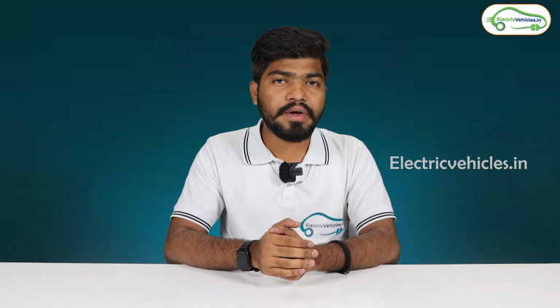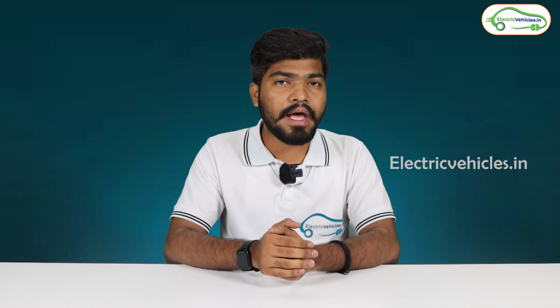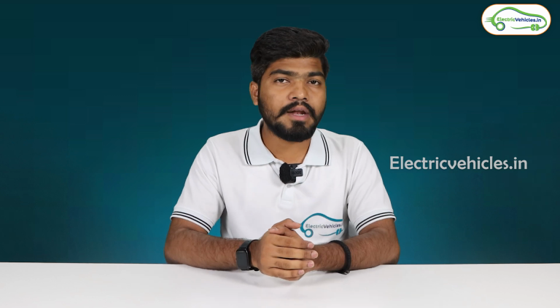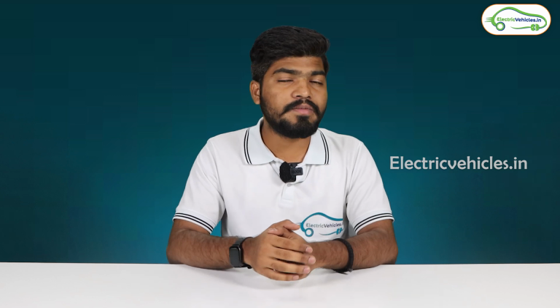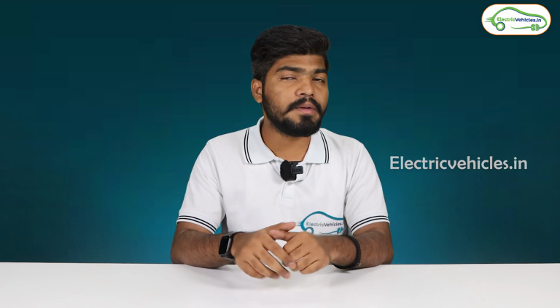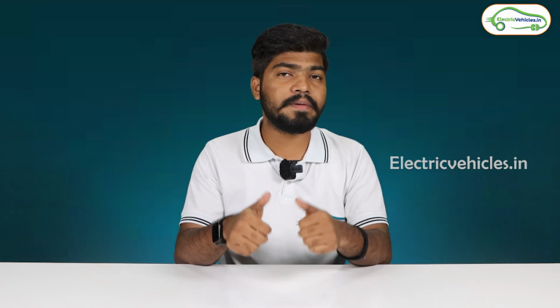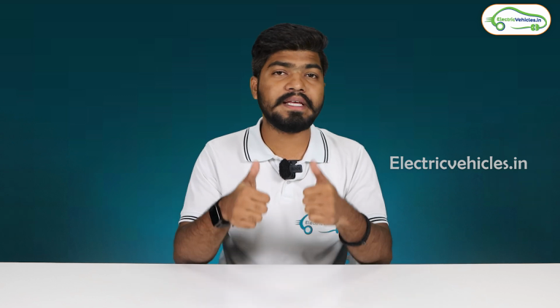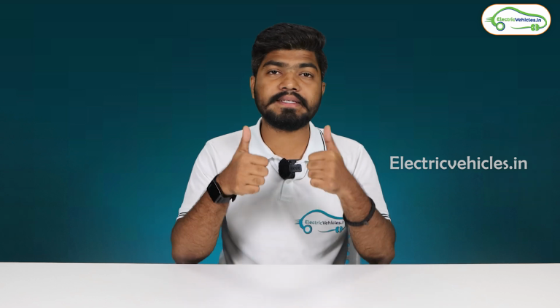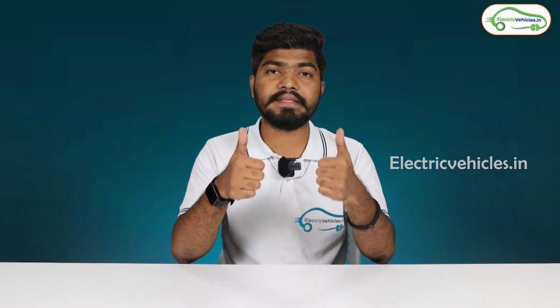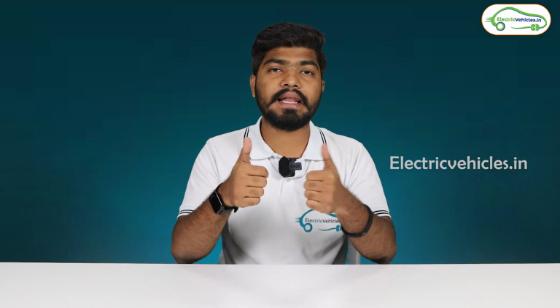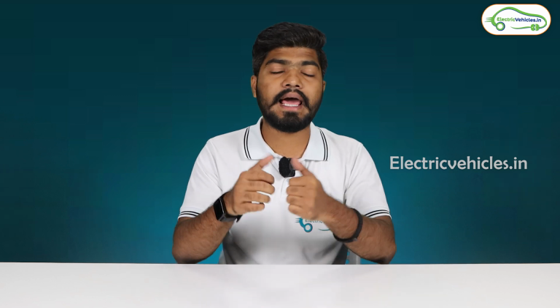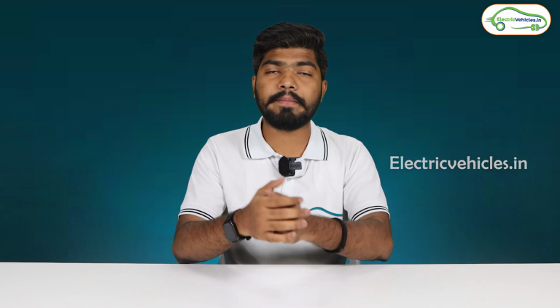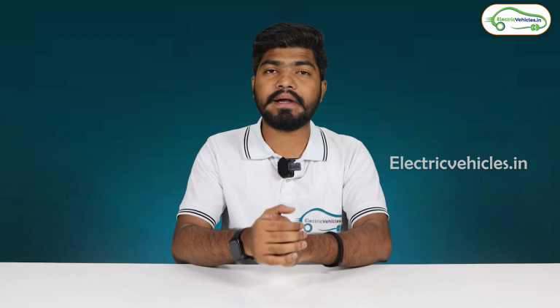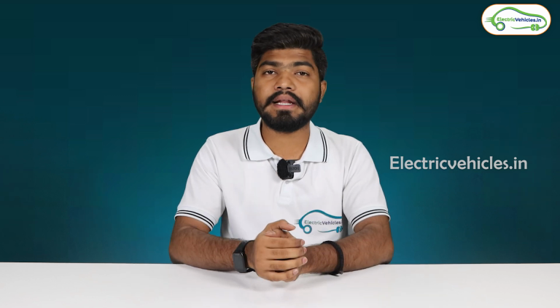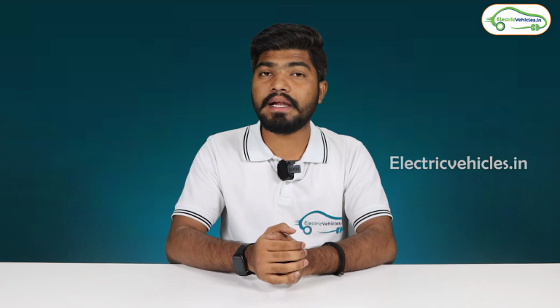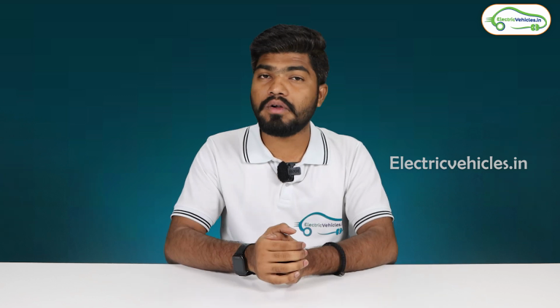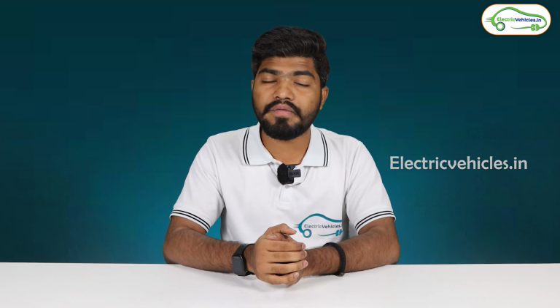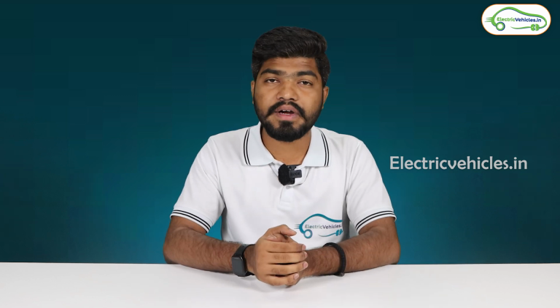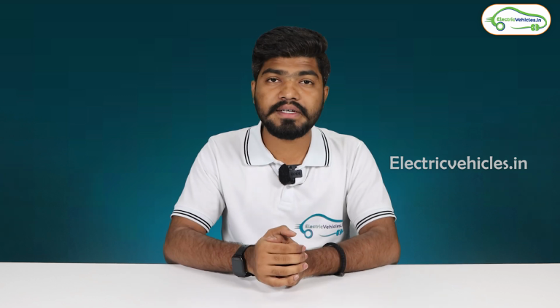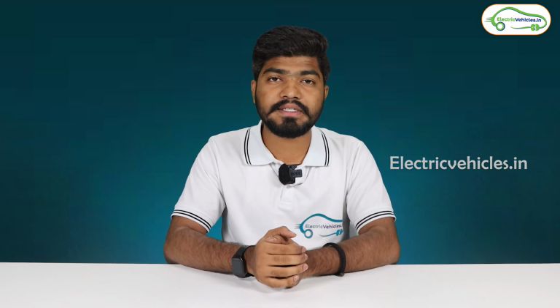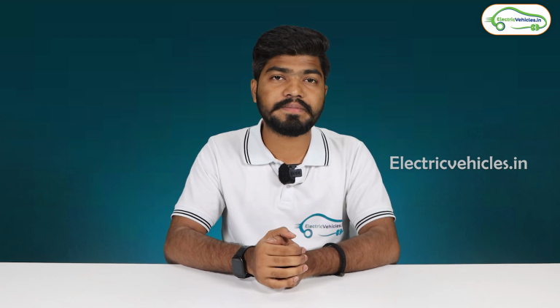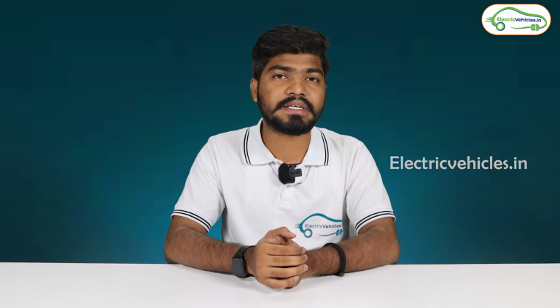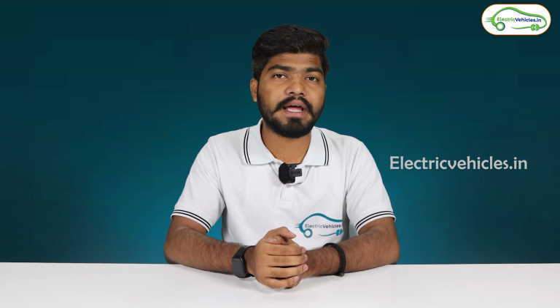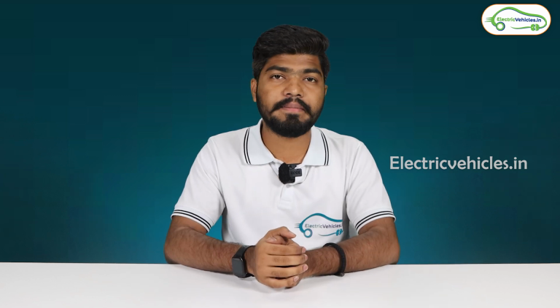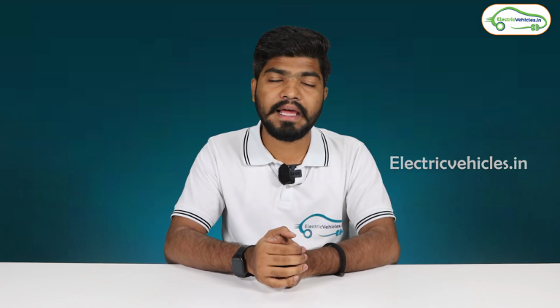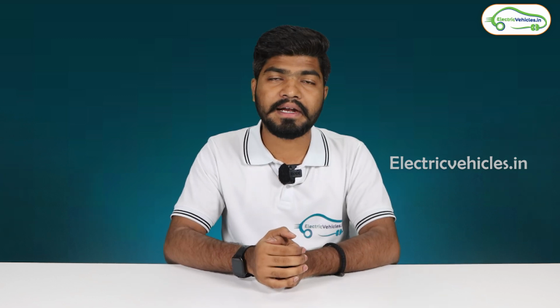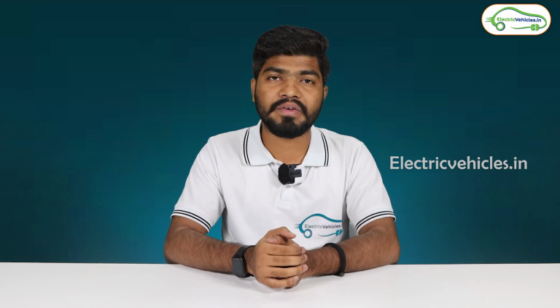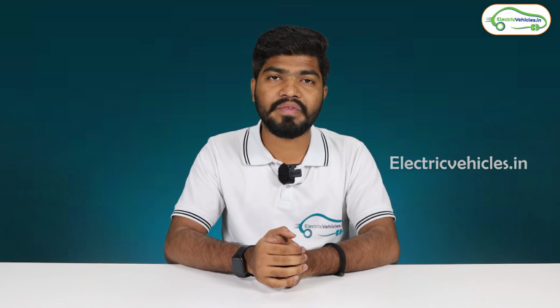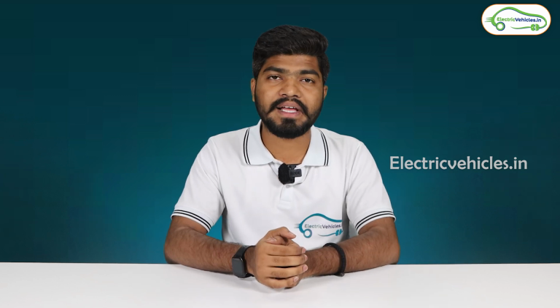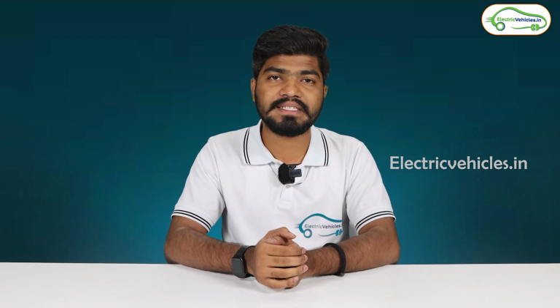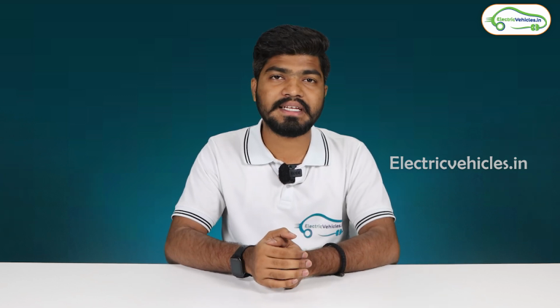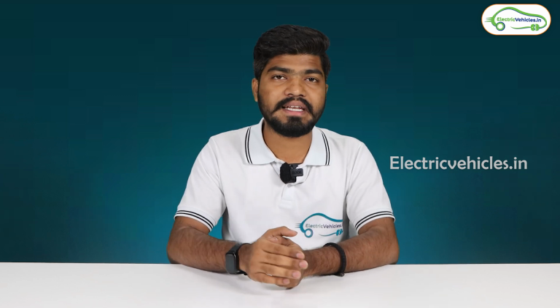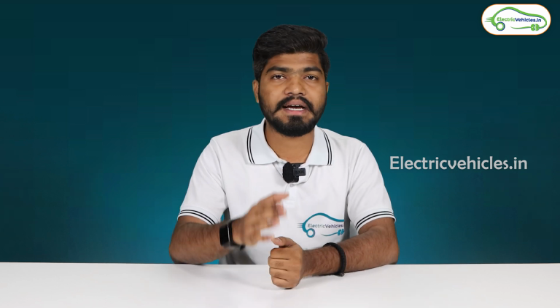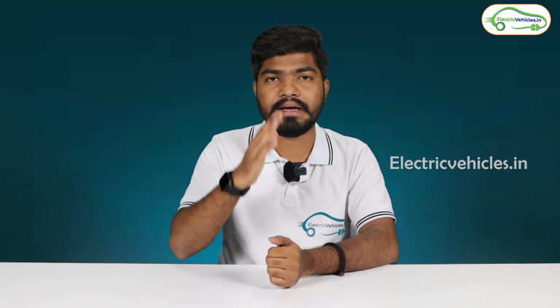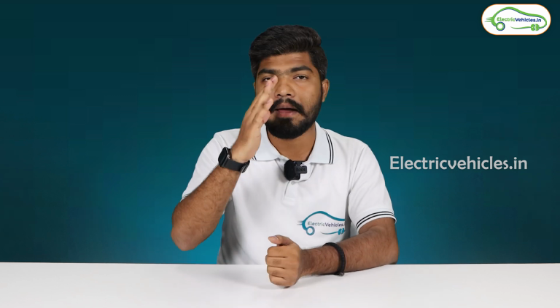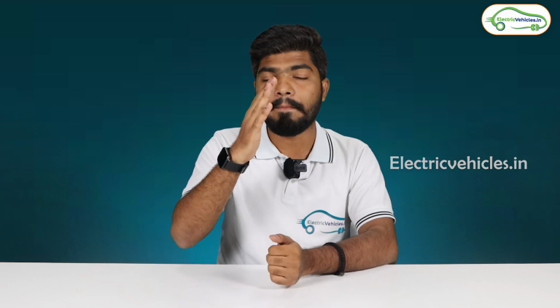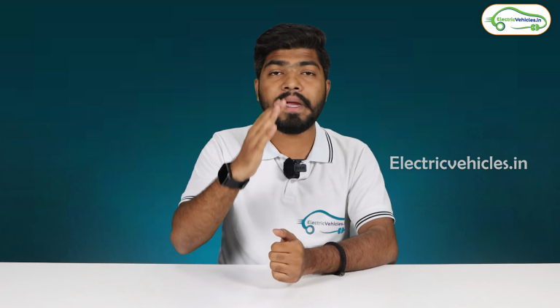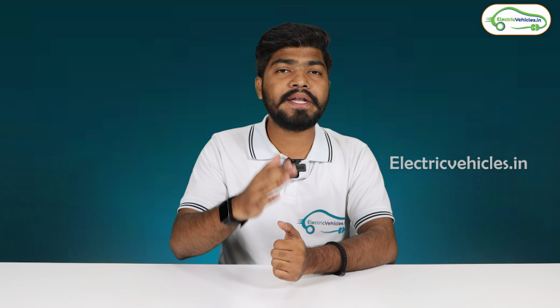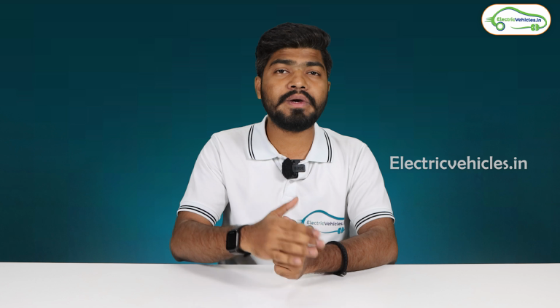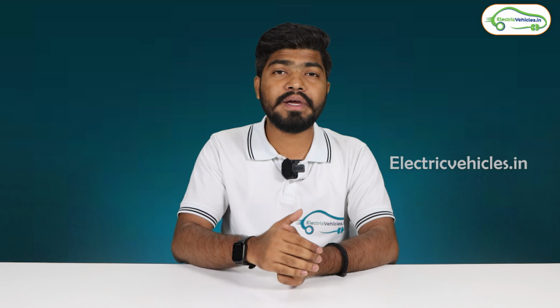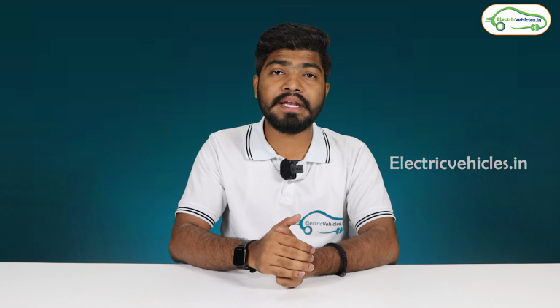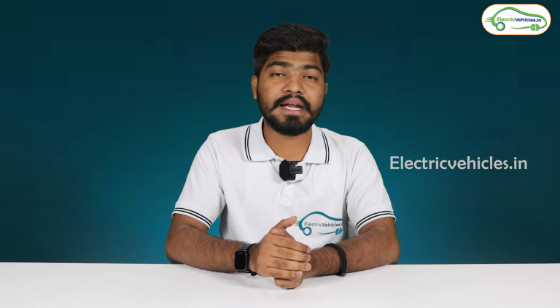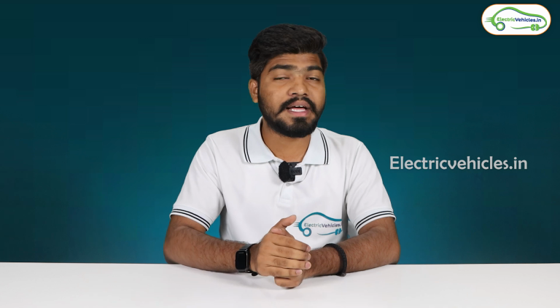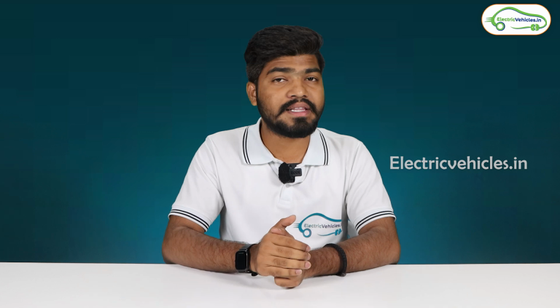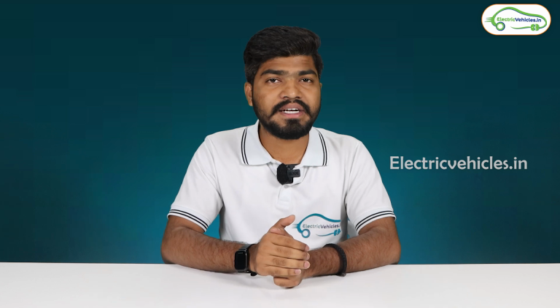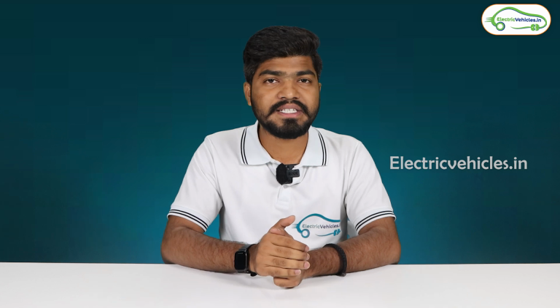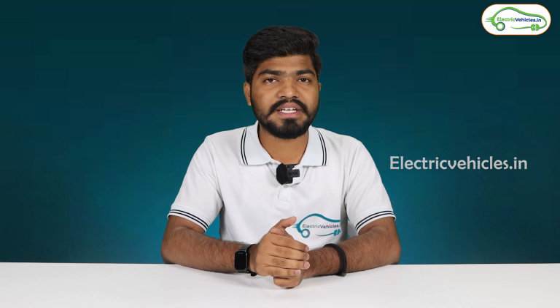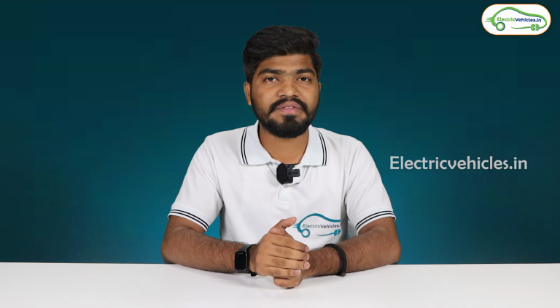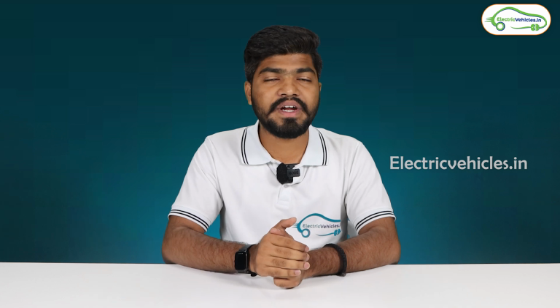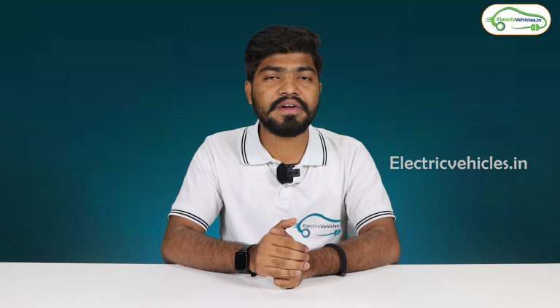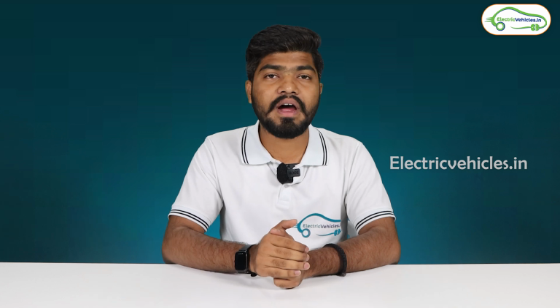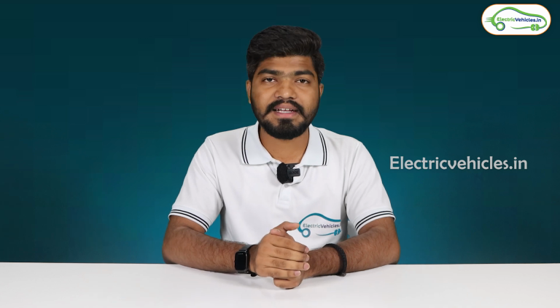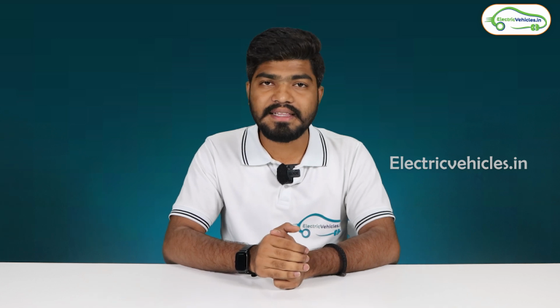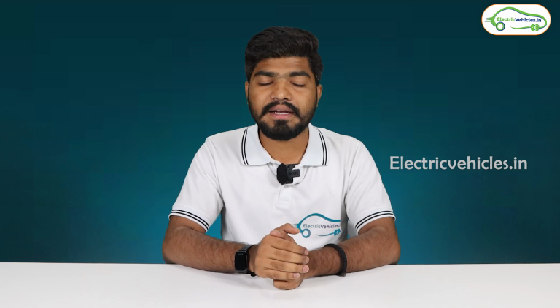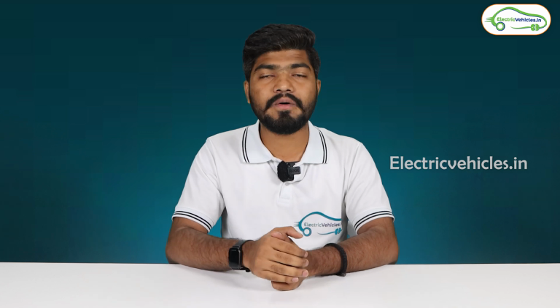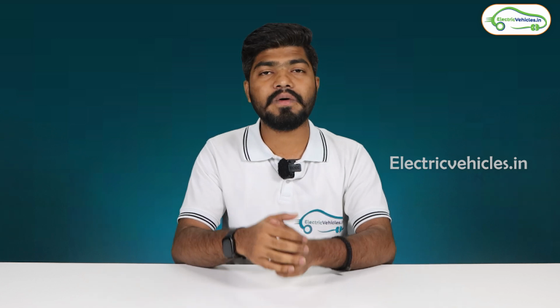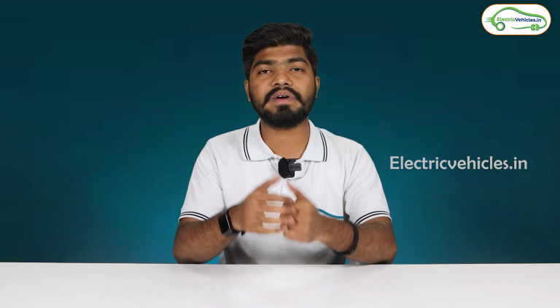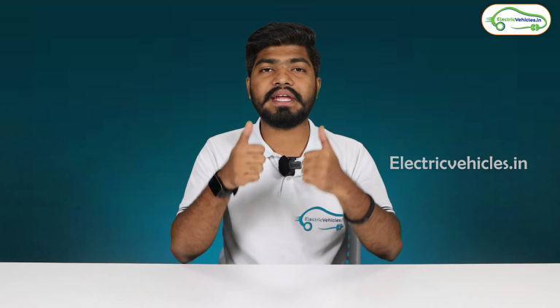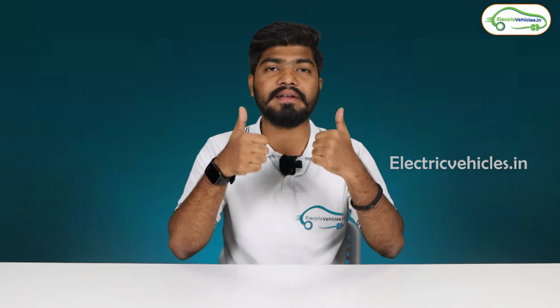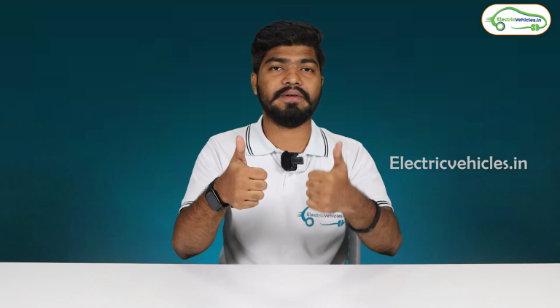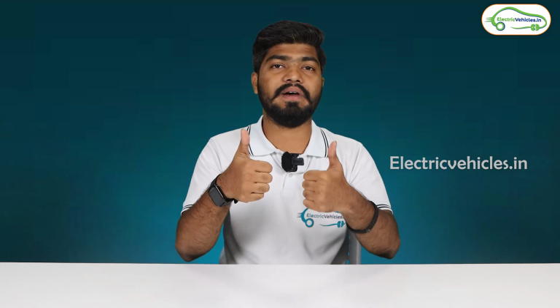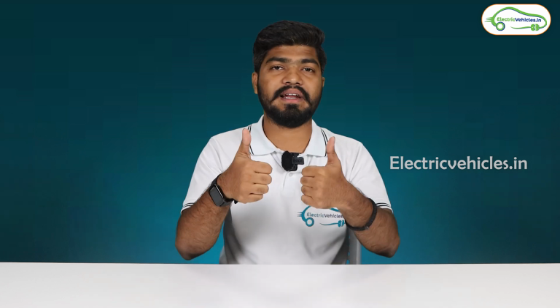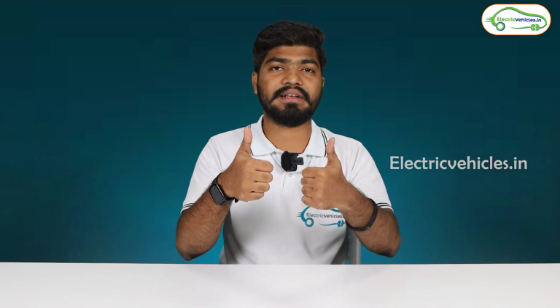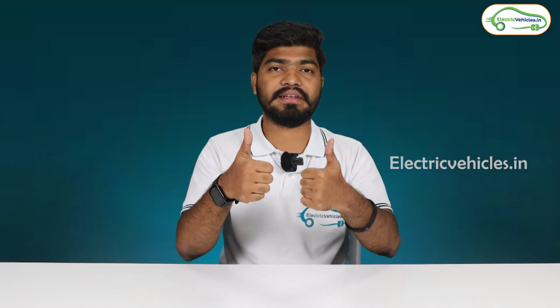That's it for this video — all the information related to hydrogen fuel cell vehicles. If you found it helpful, please hit the like button and don't forget to subscribe to Electric Vehicles India. Meet you in another interesting video. Until then, go green, go electric!